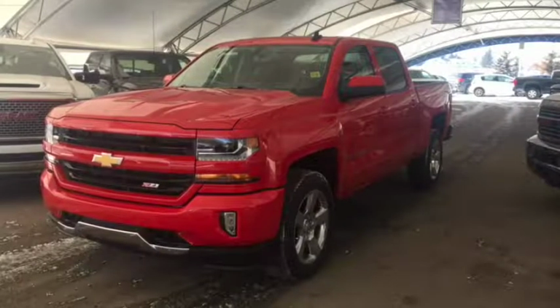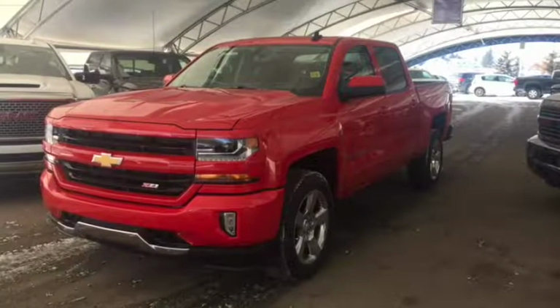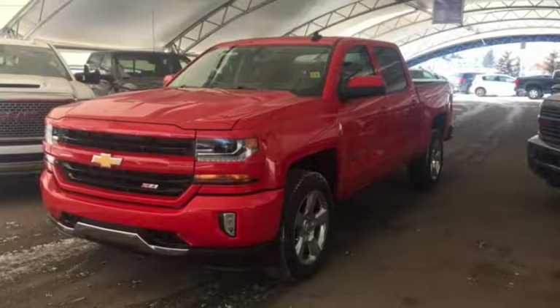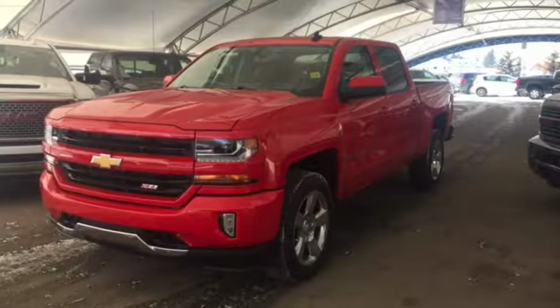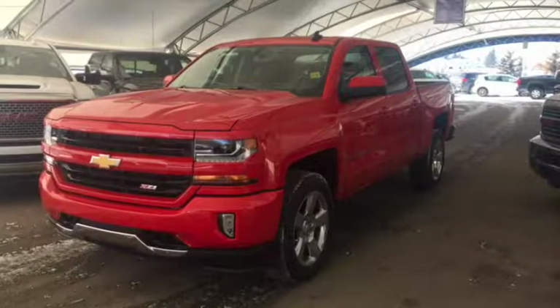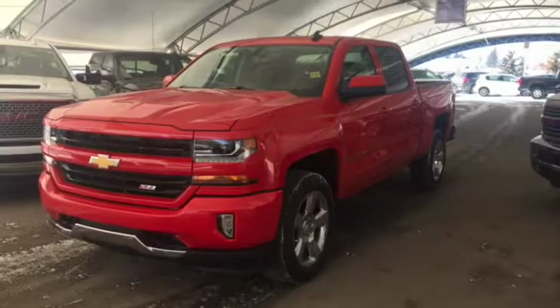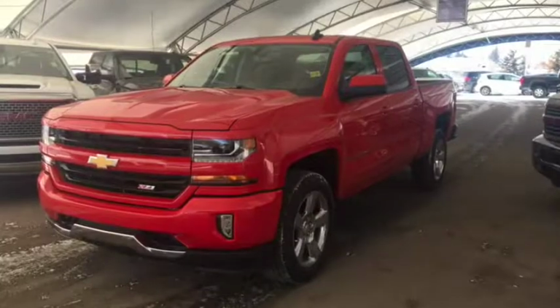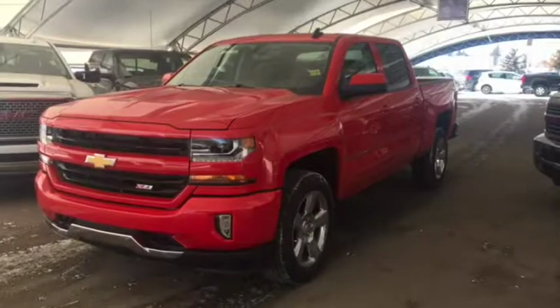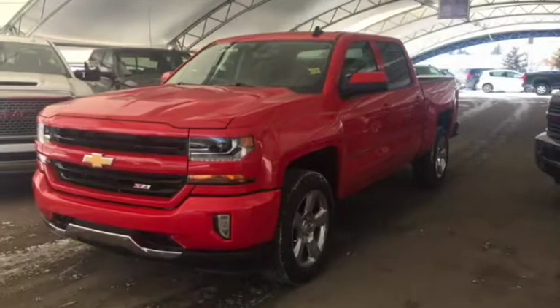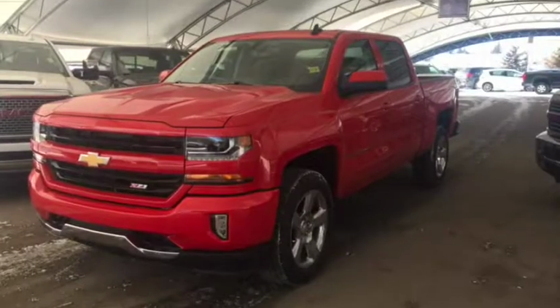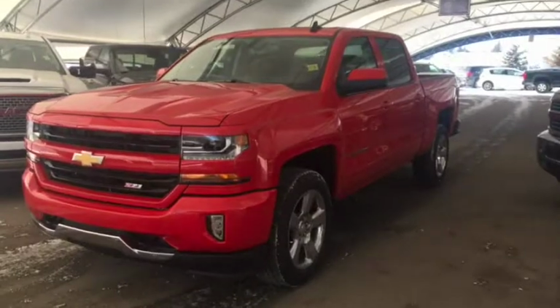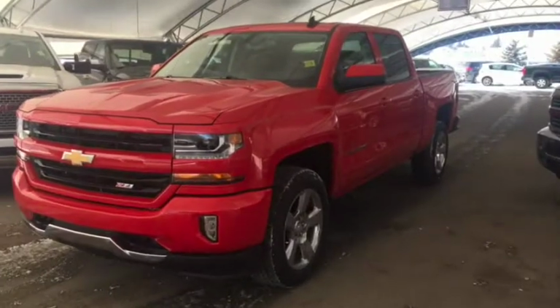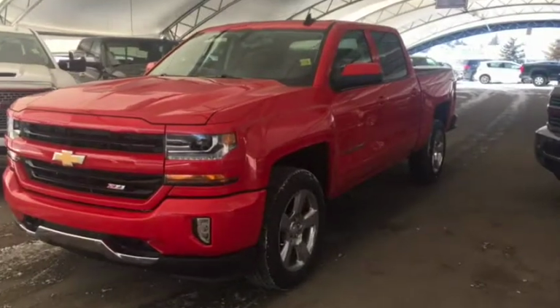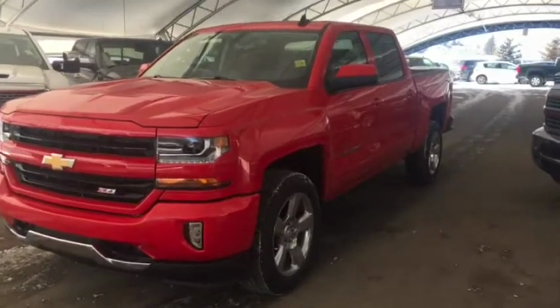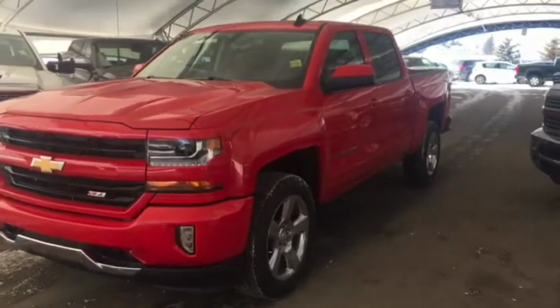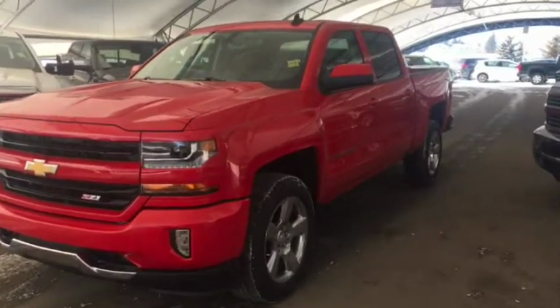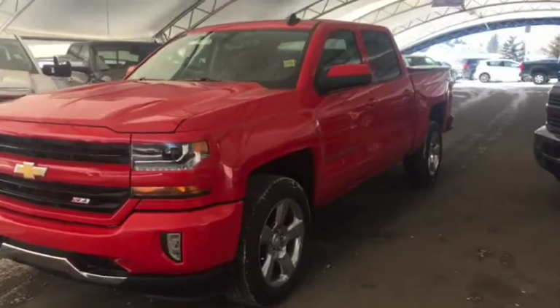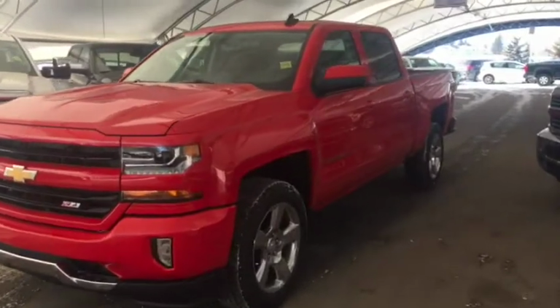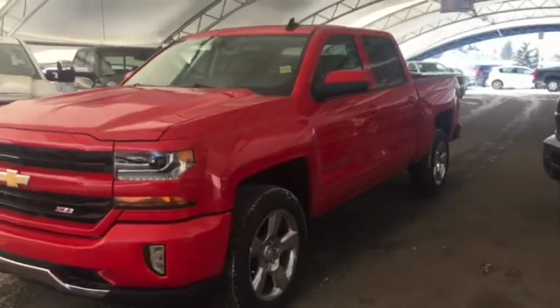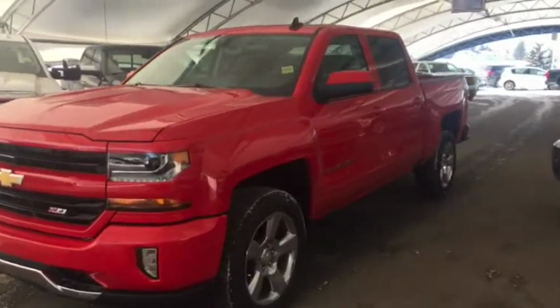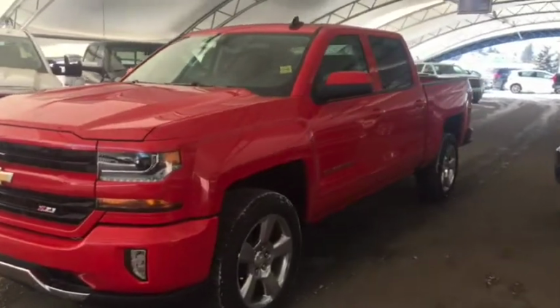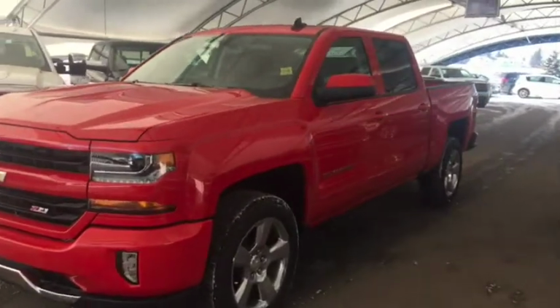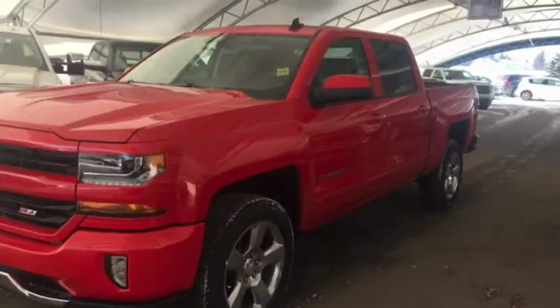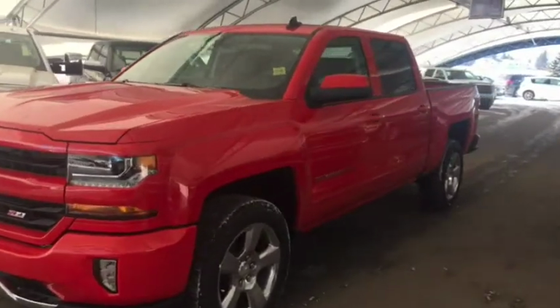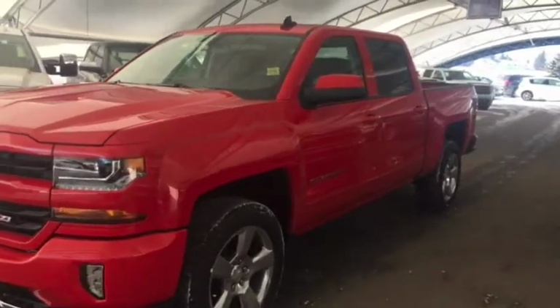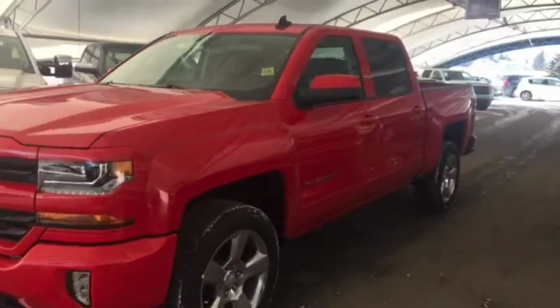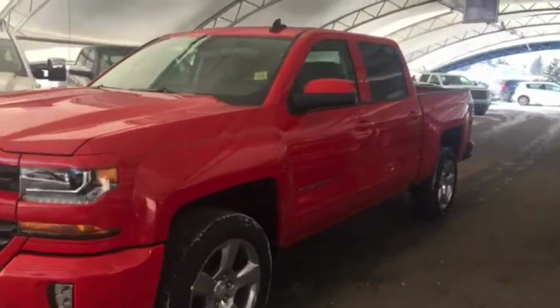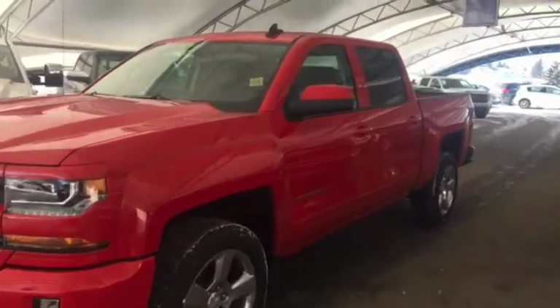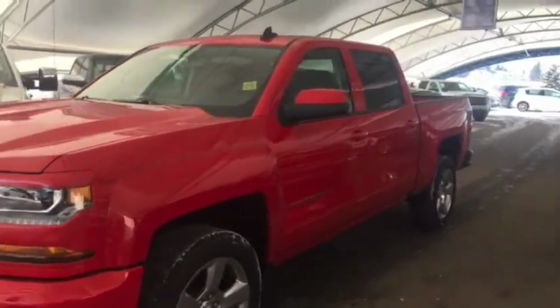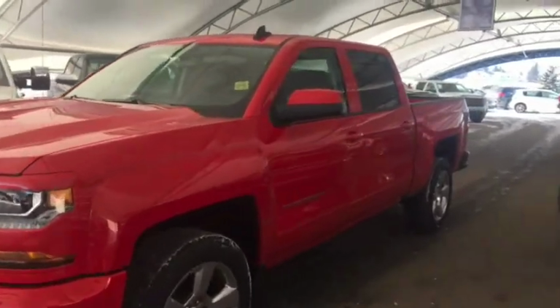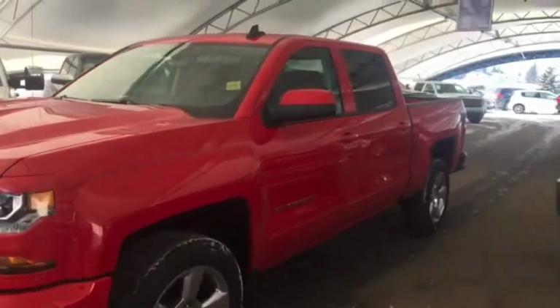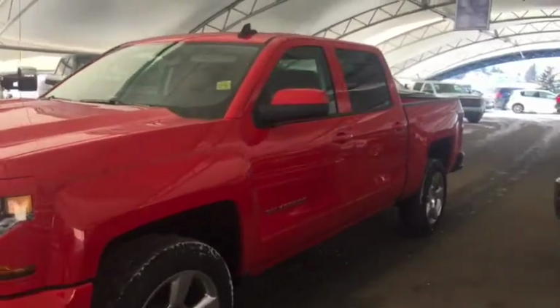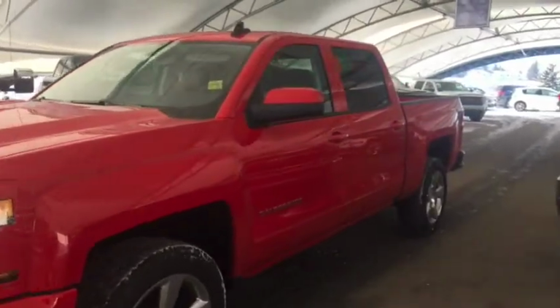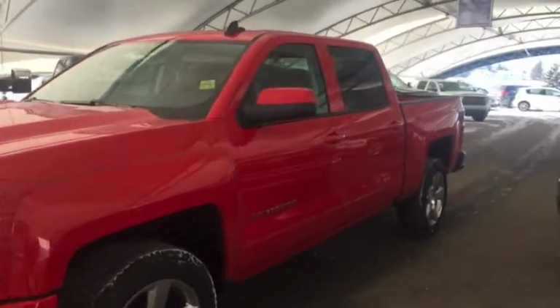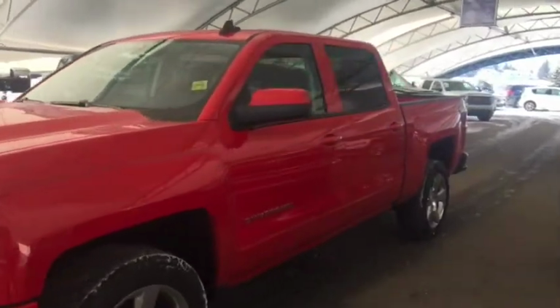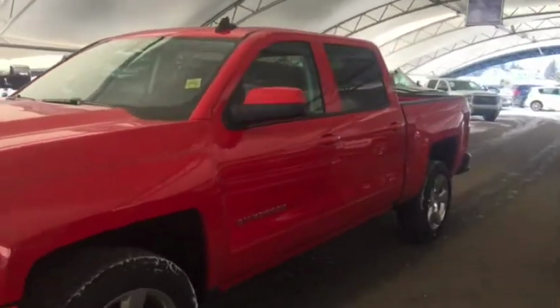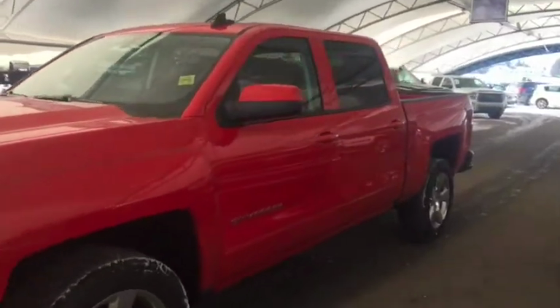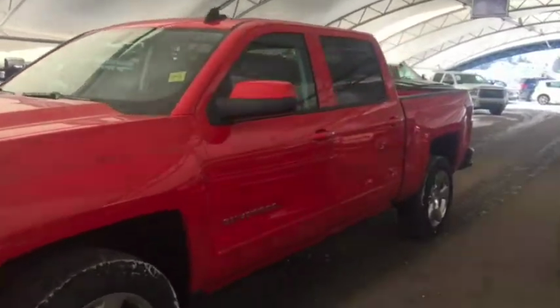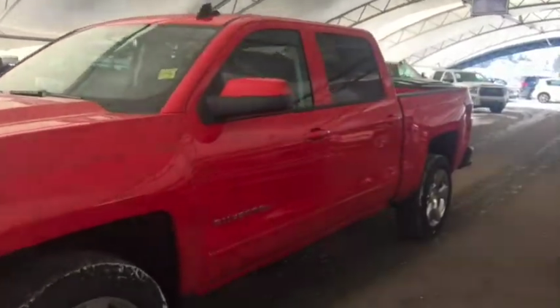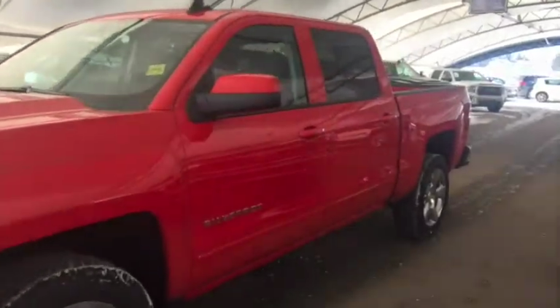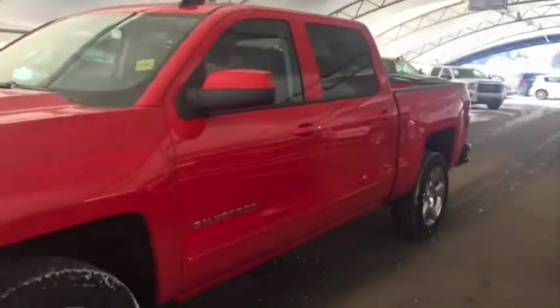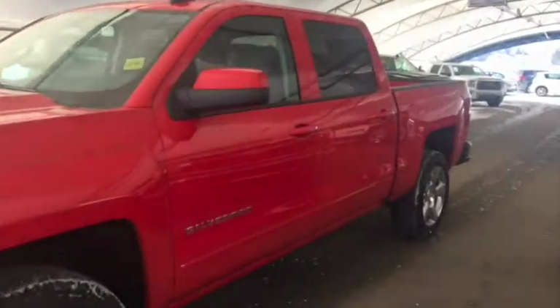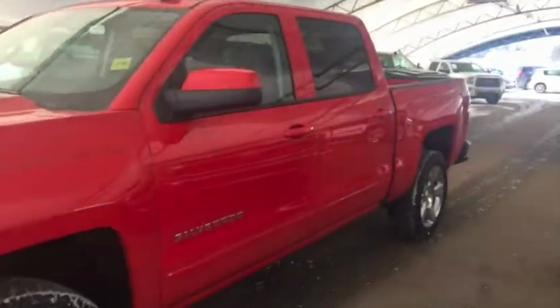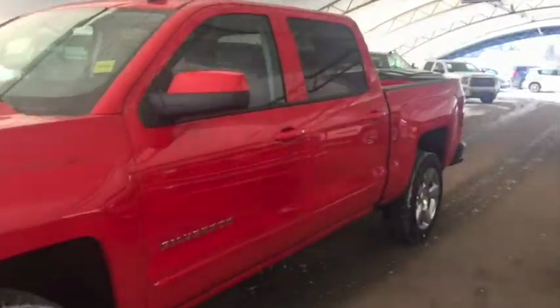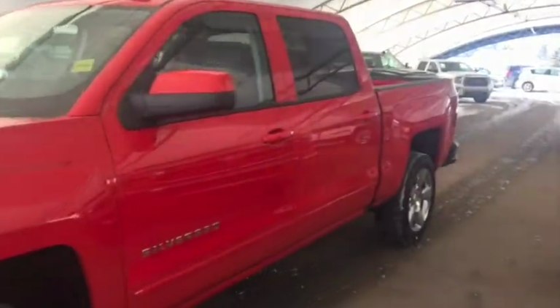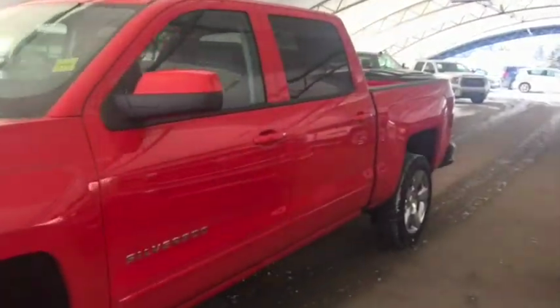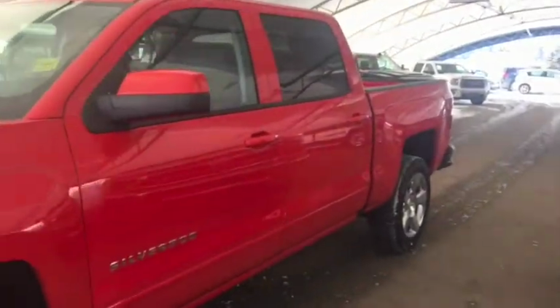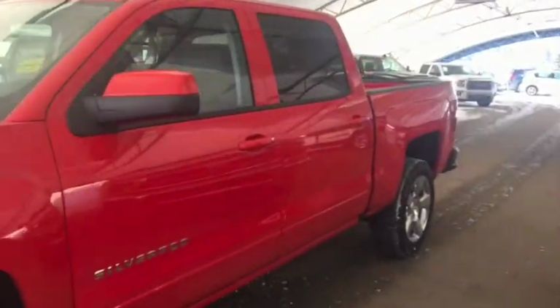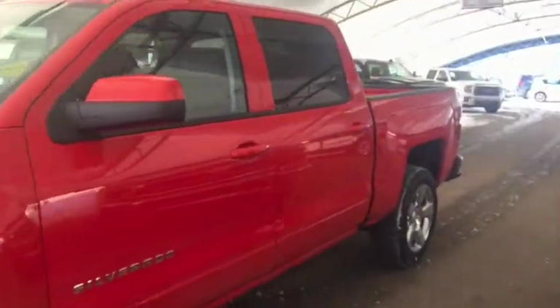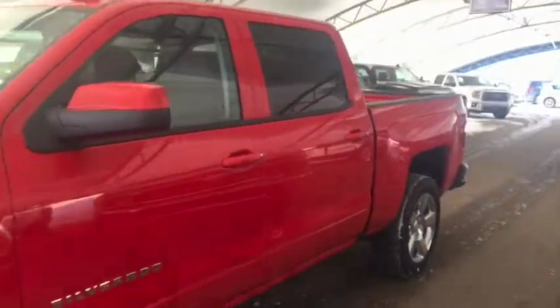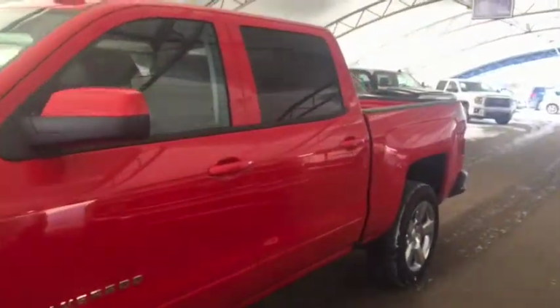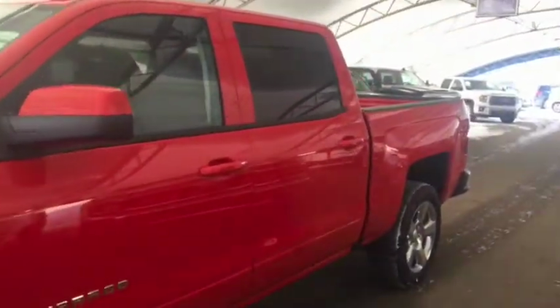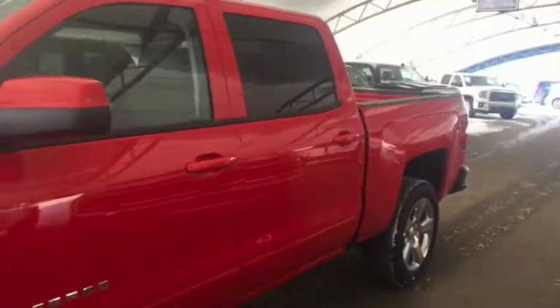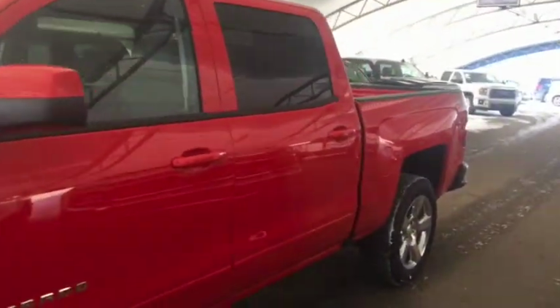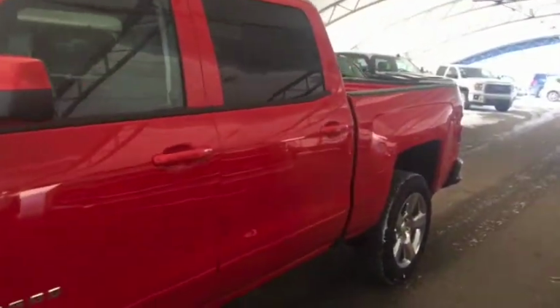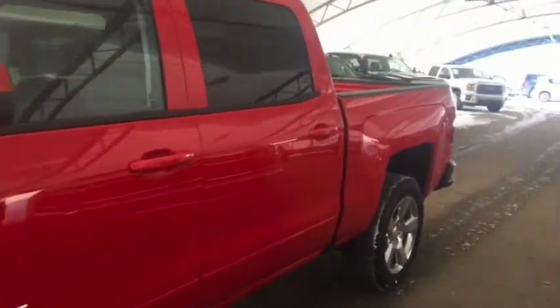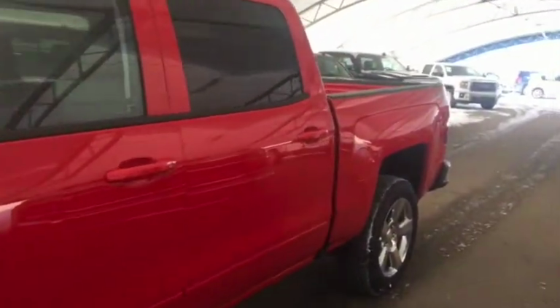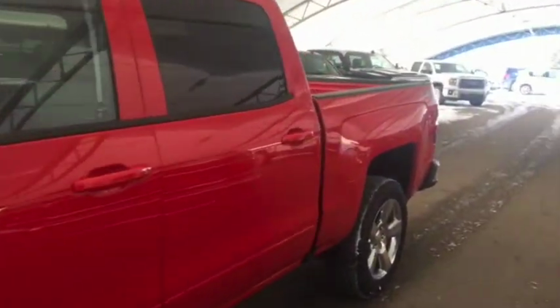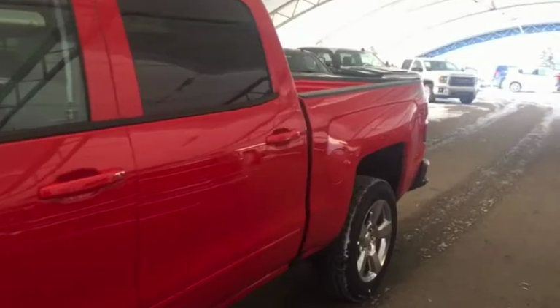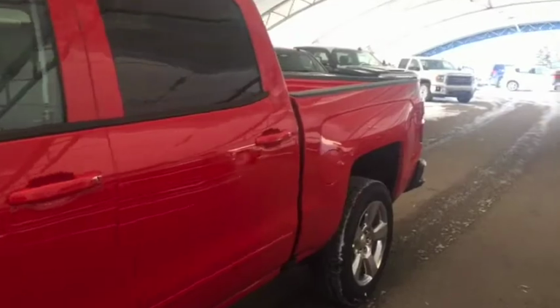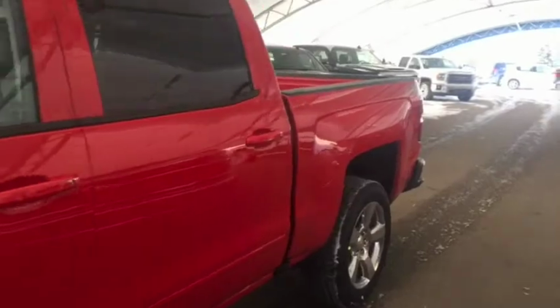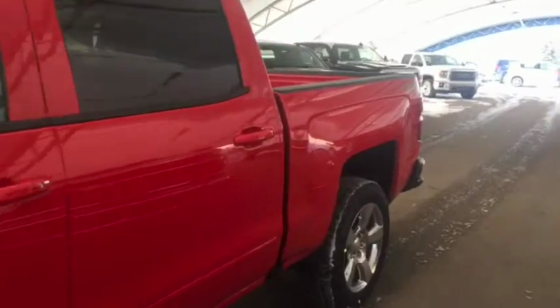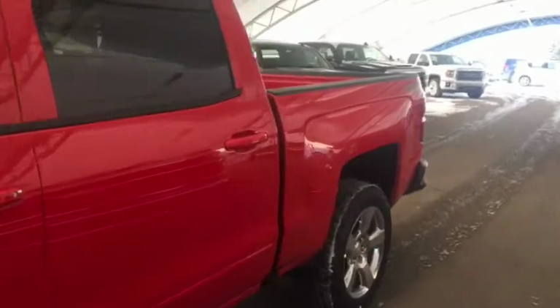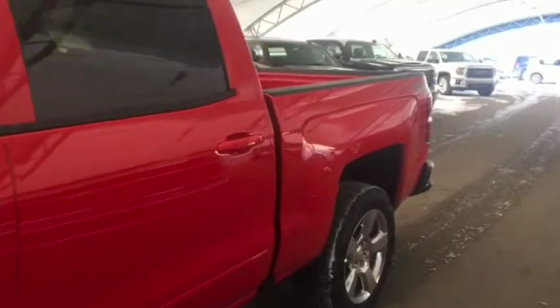Welcome to Davis Chevrolet. This is a 2018 Chevrolet Silverado in the color red.